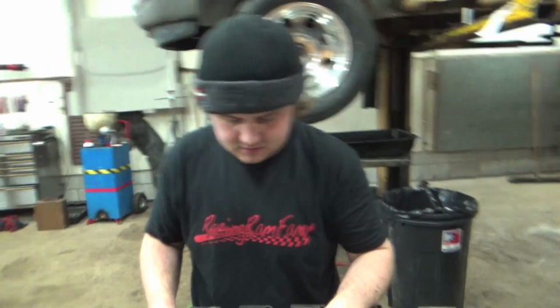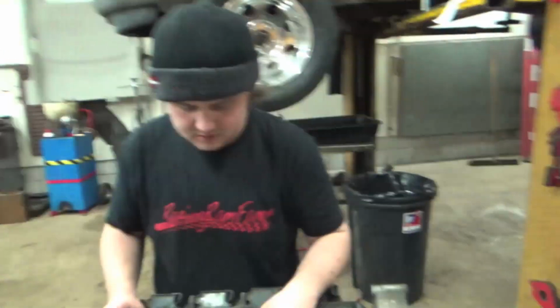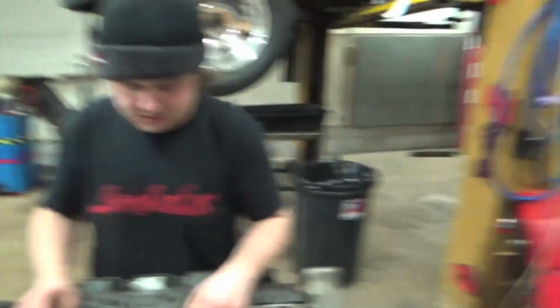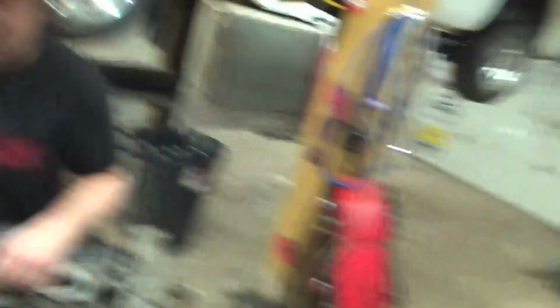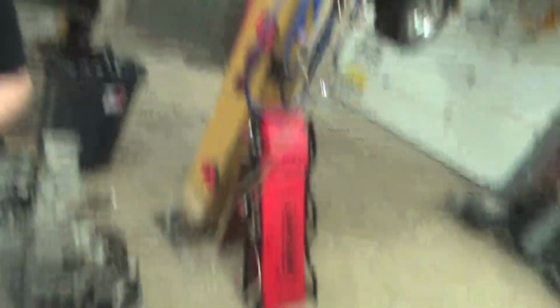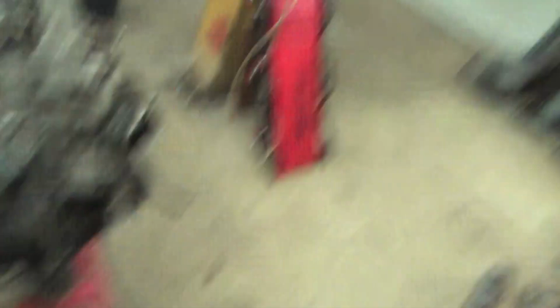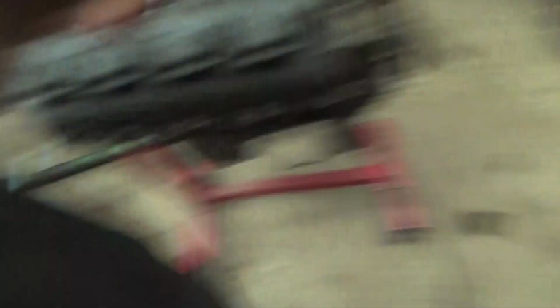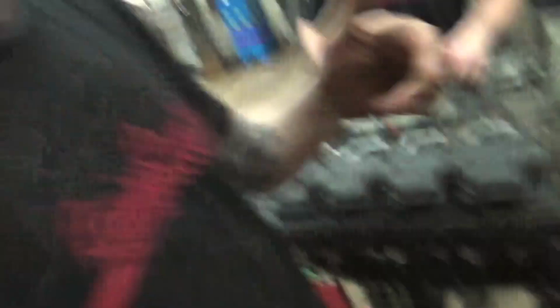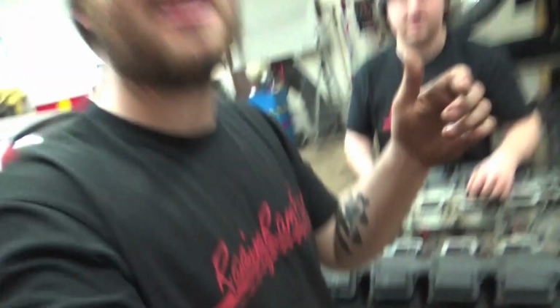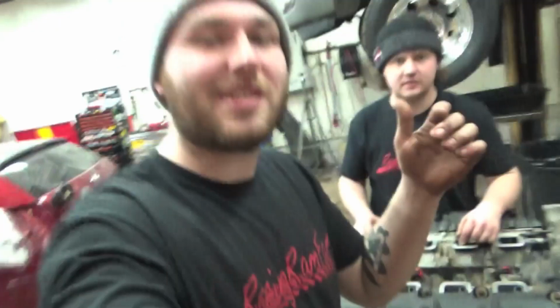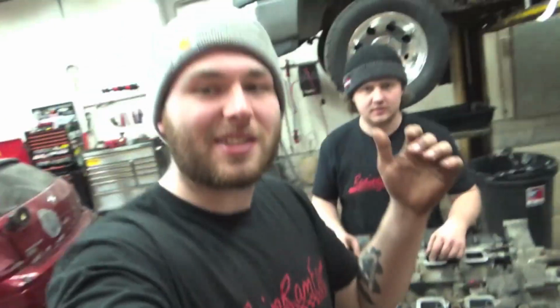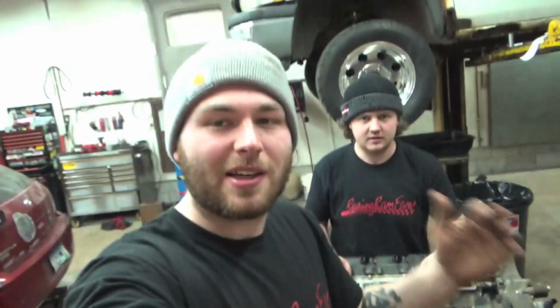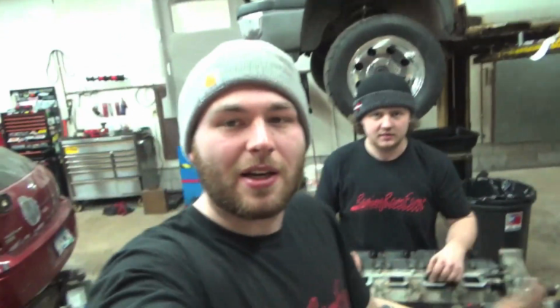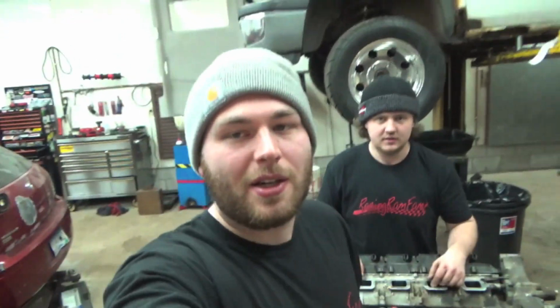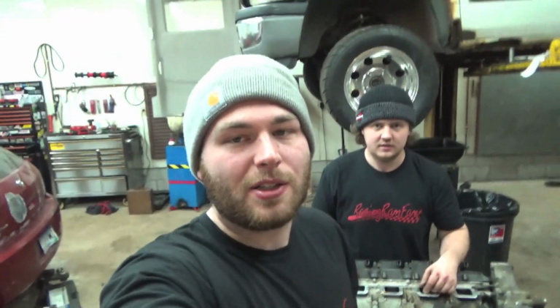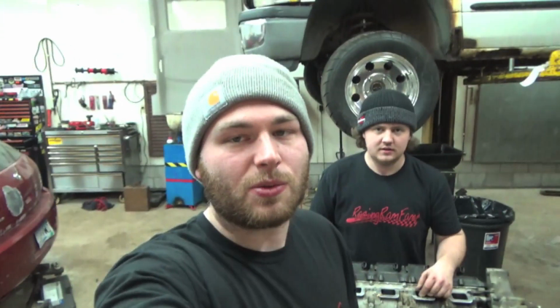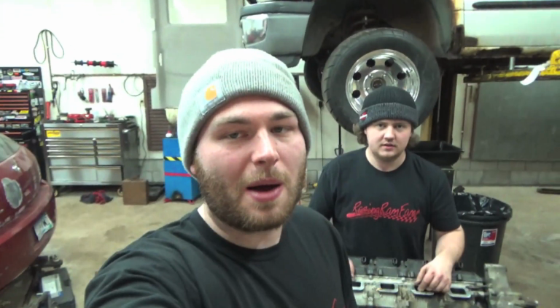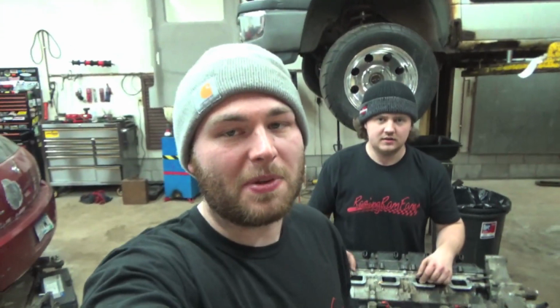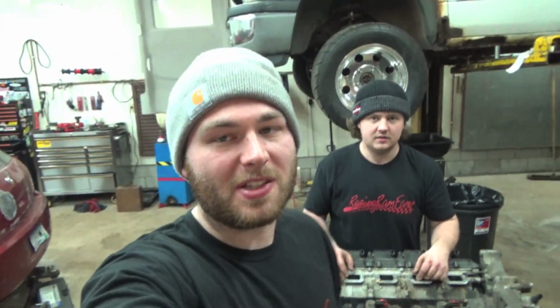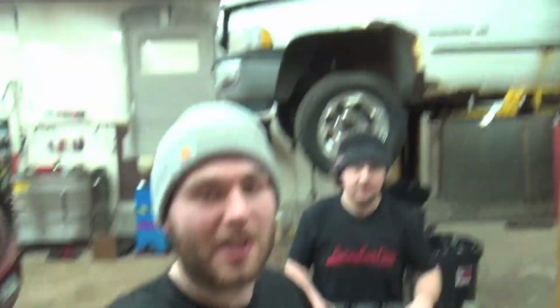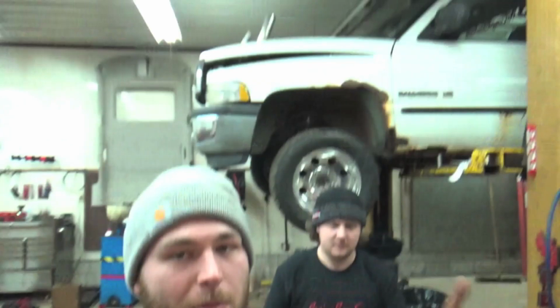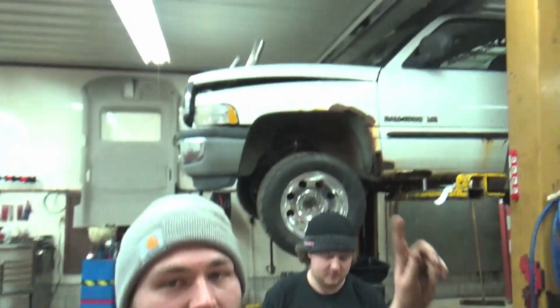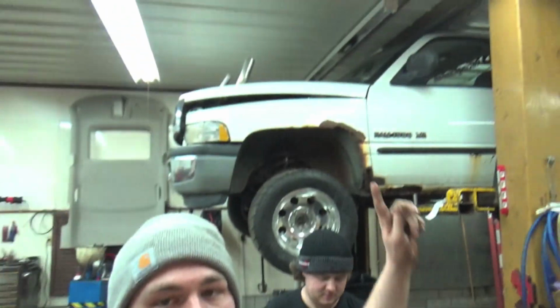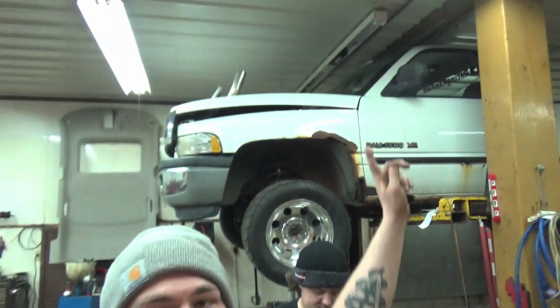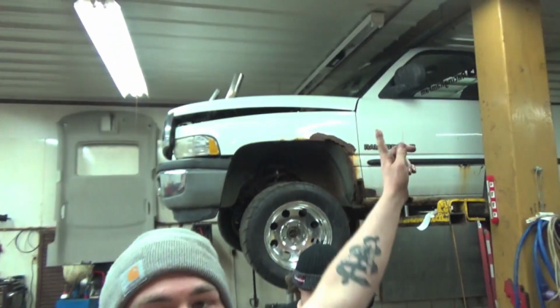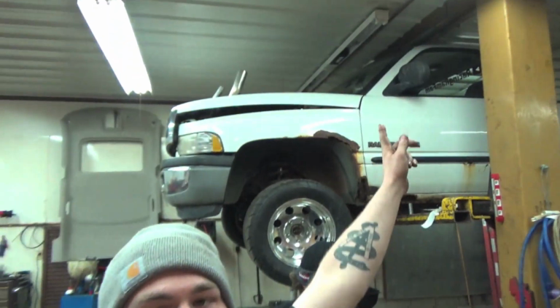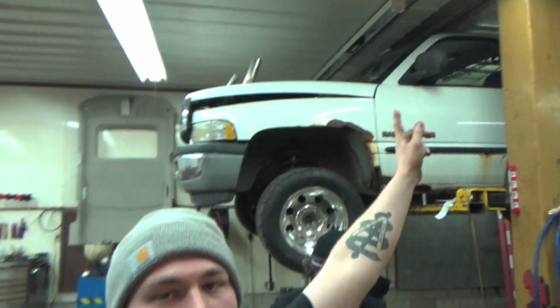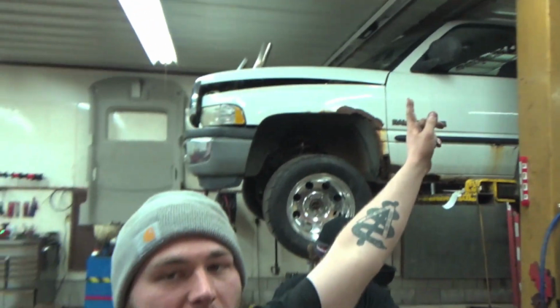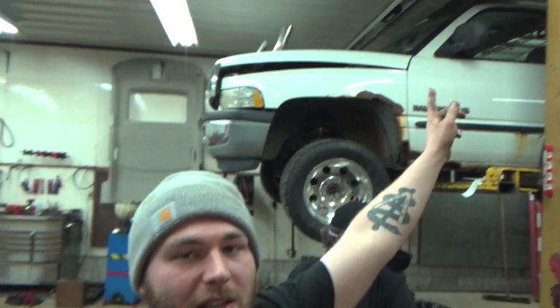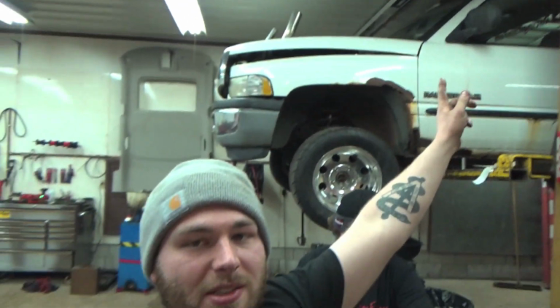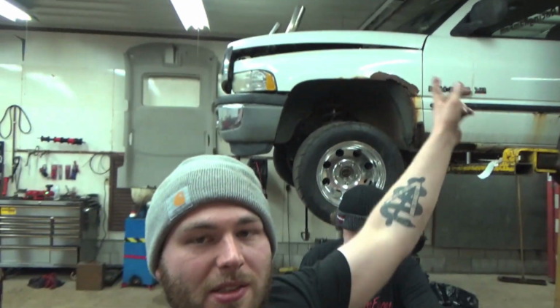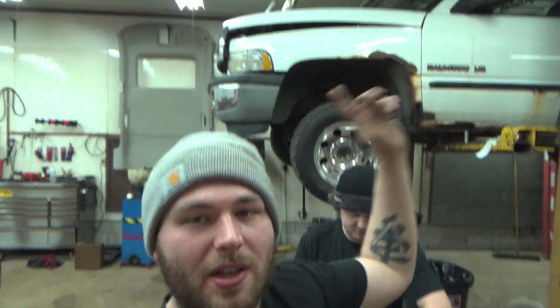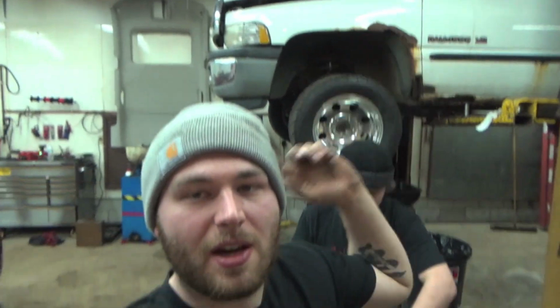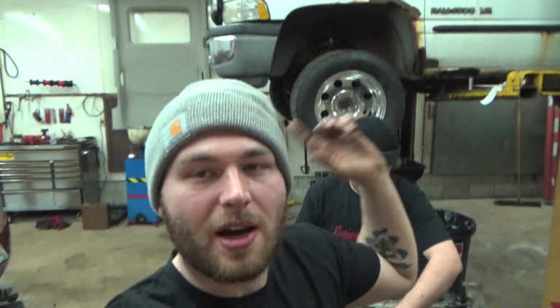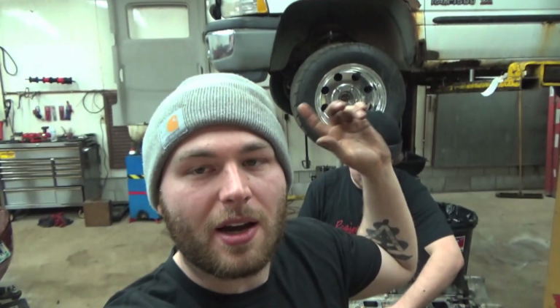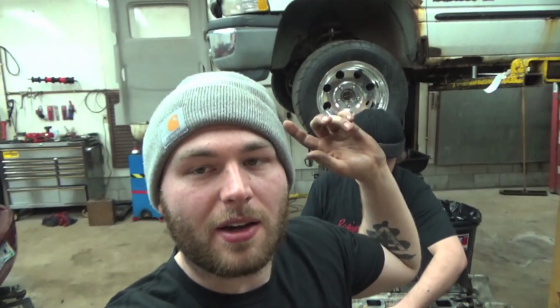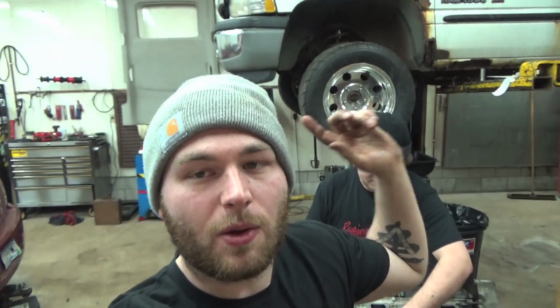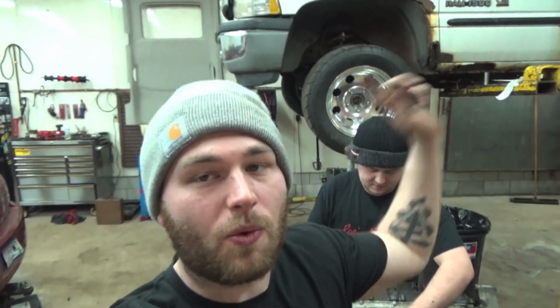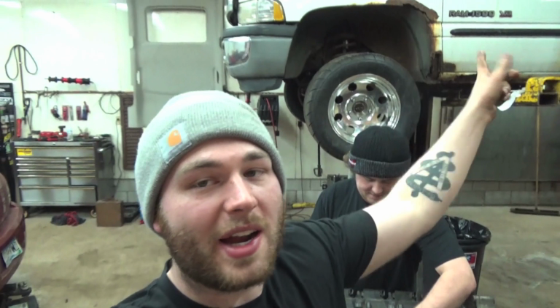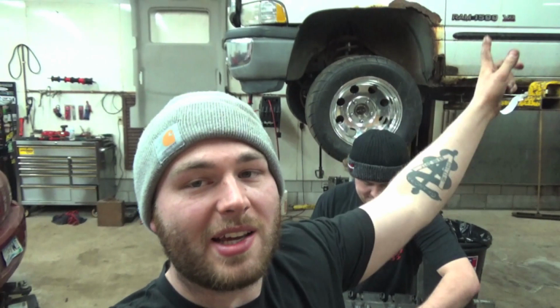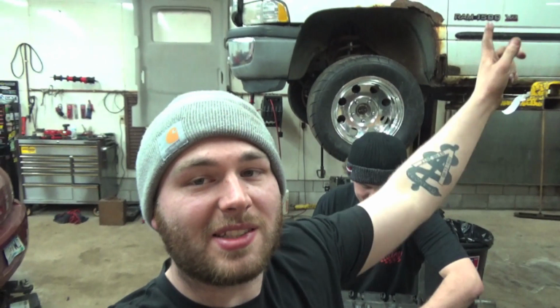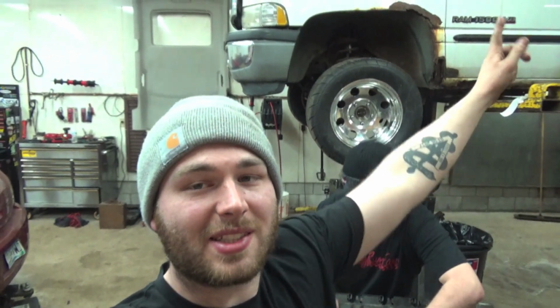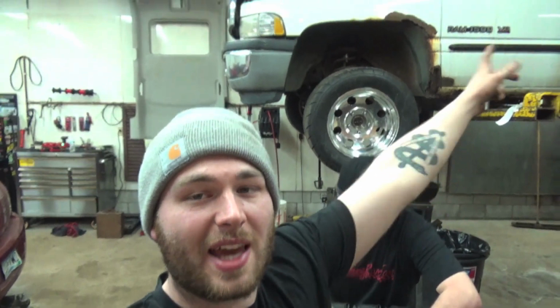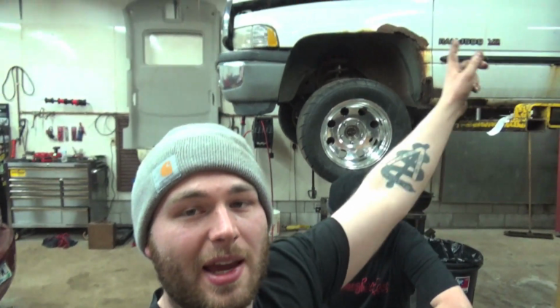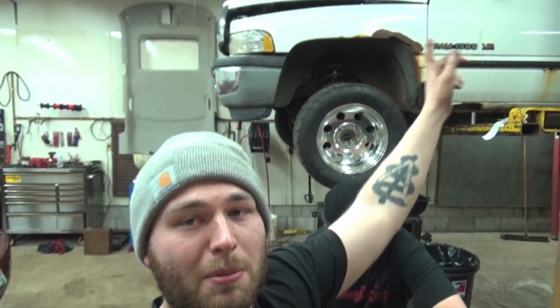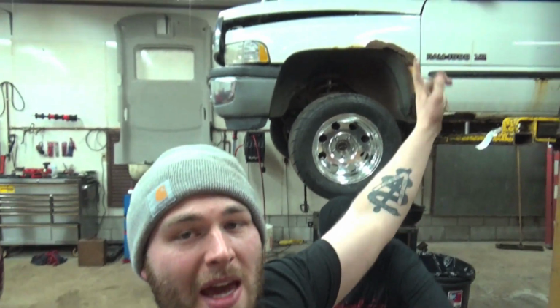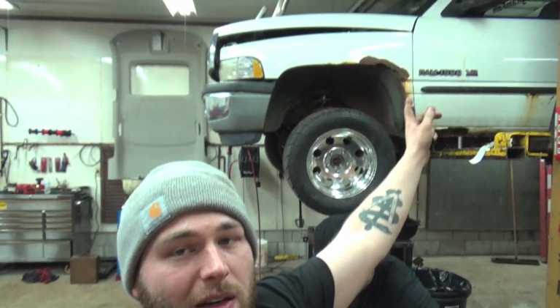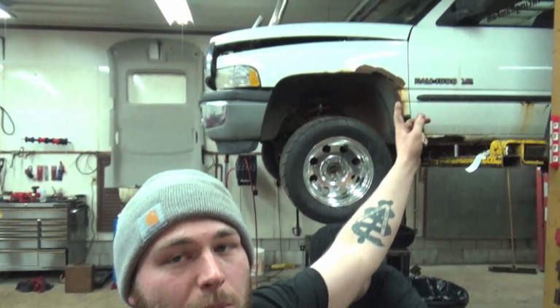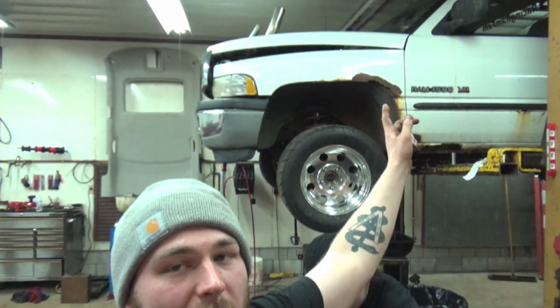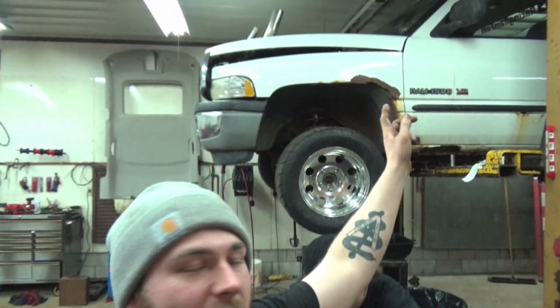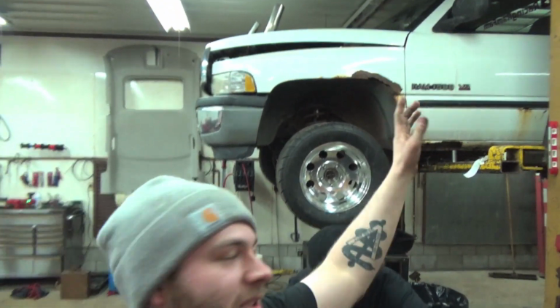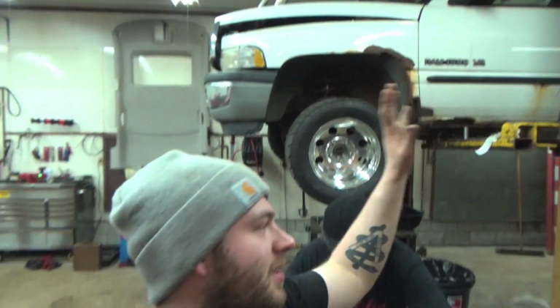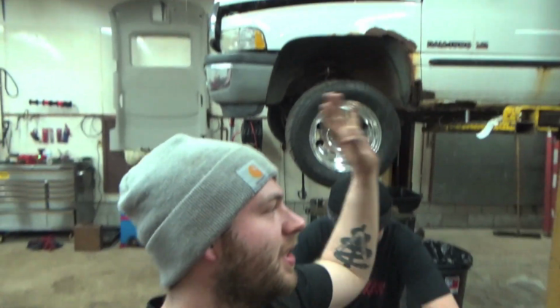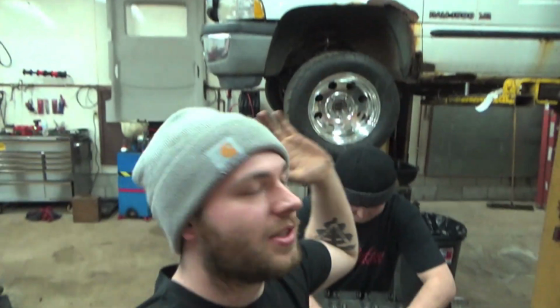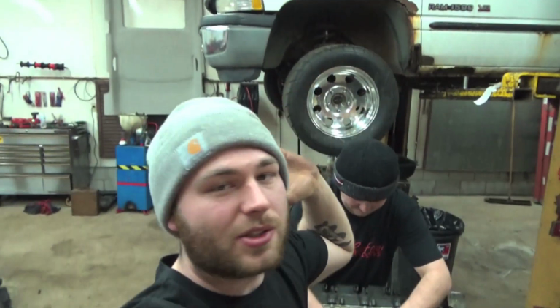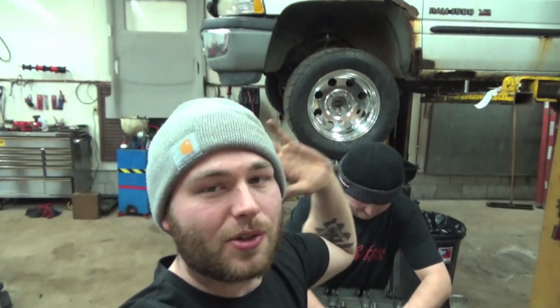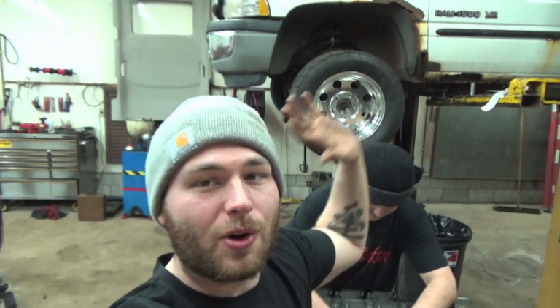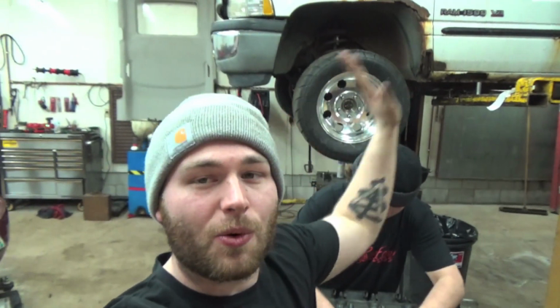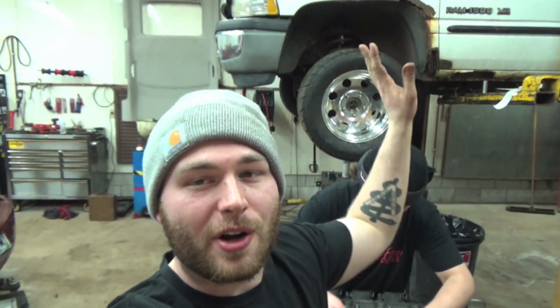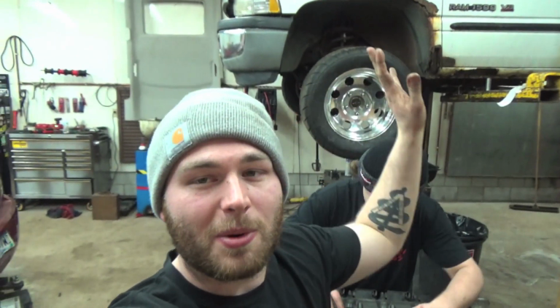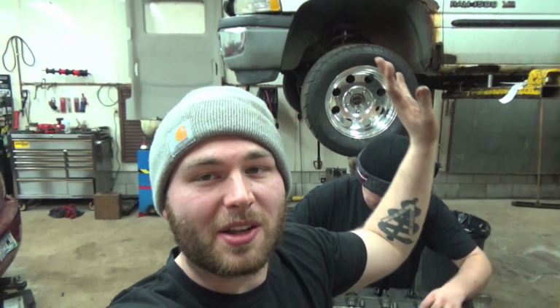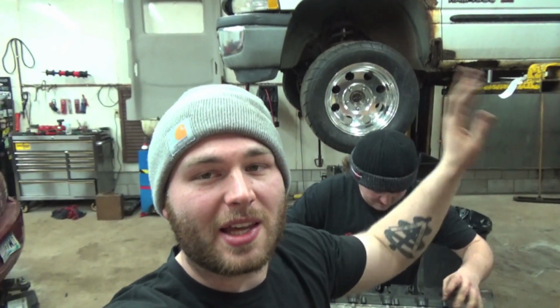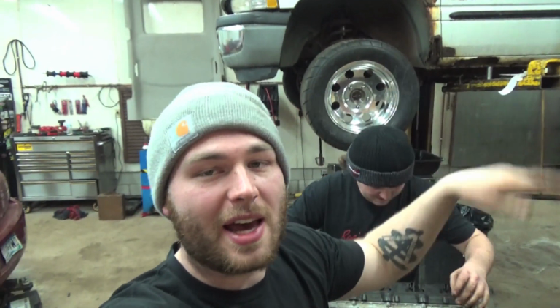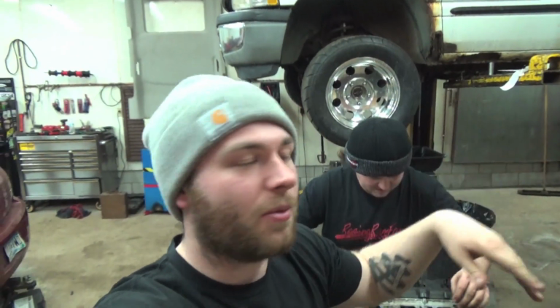We are not swapping this Hemi into Whitey, guys. Whitey's staying Magnum-based, so don't worry about that.